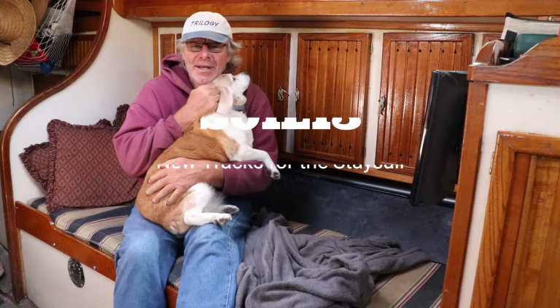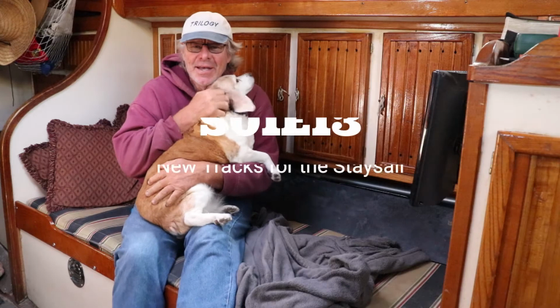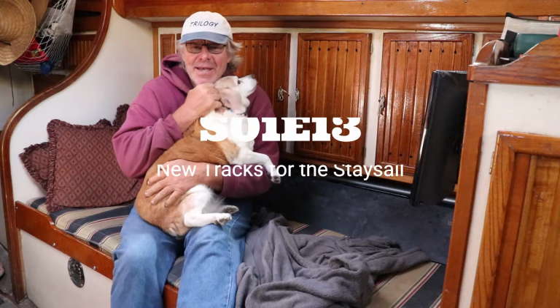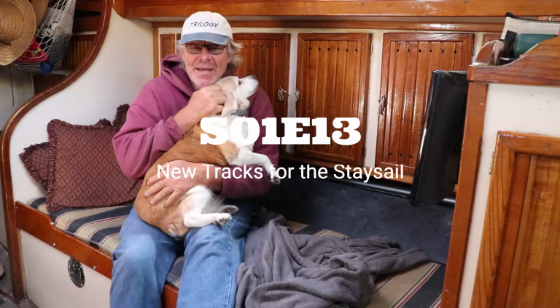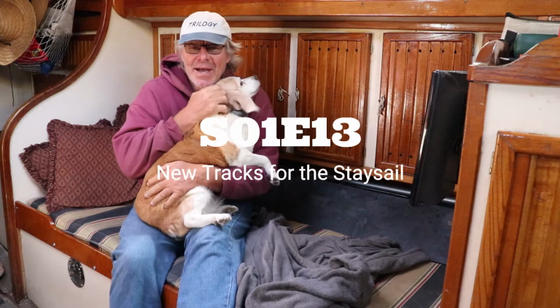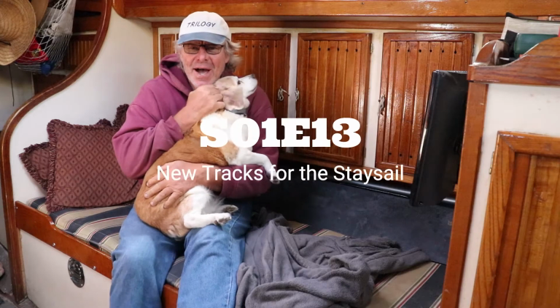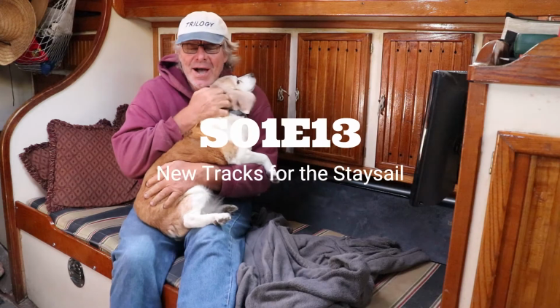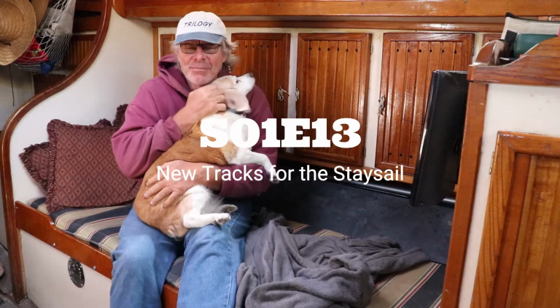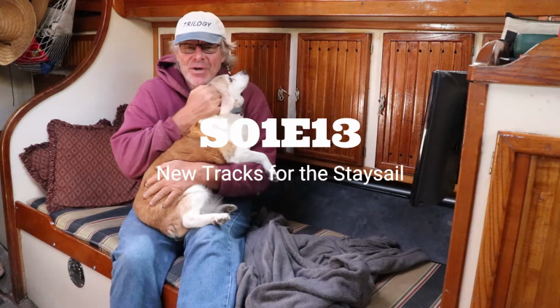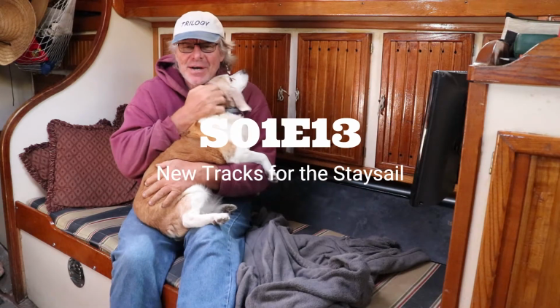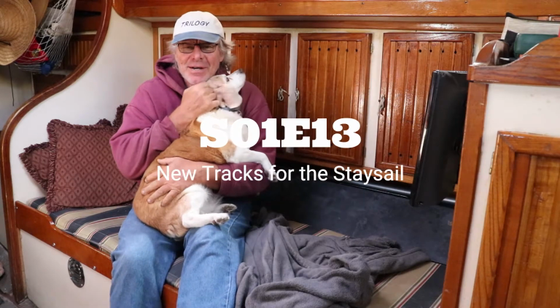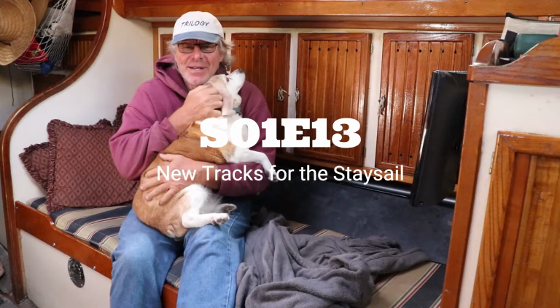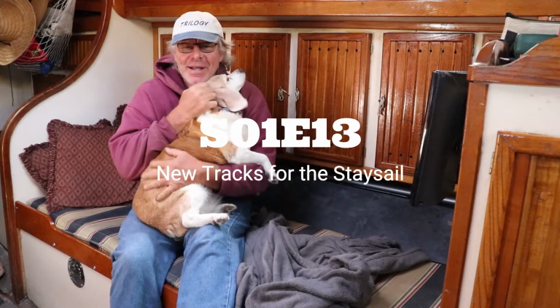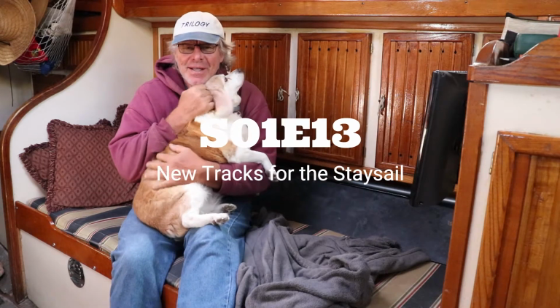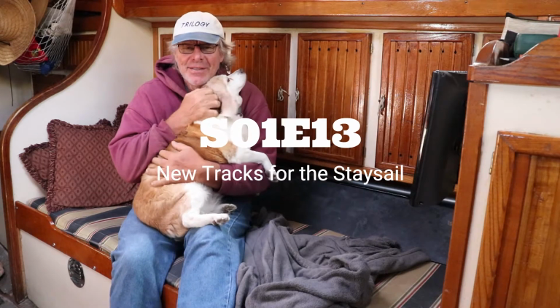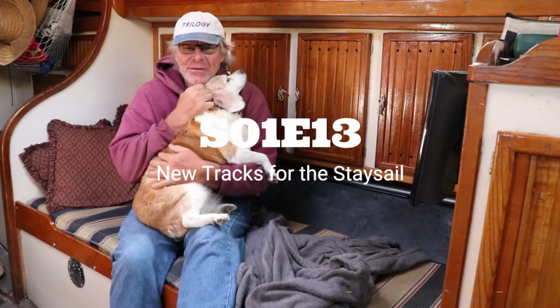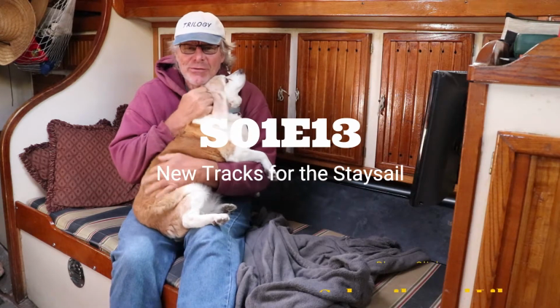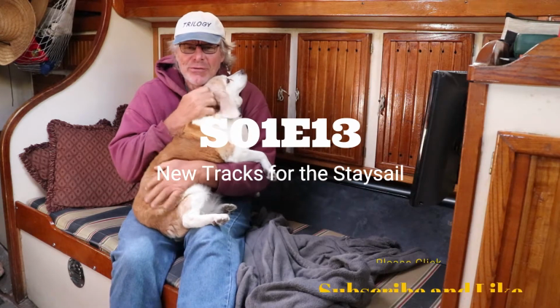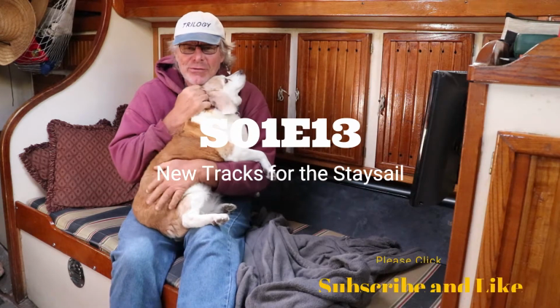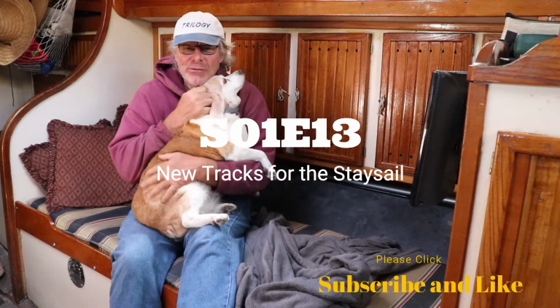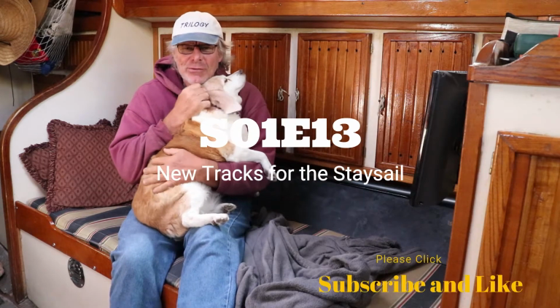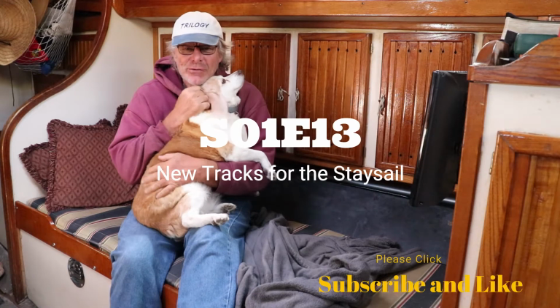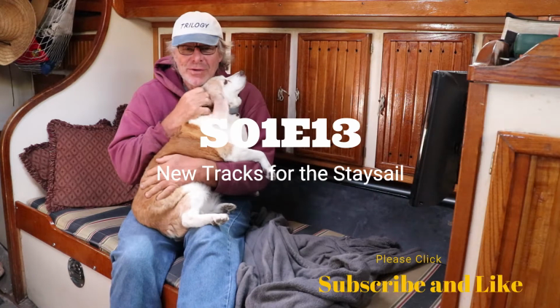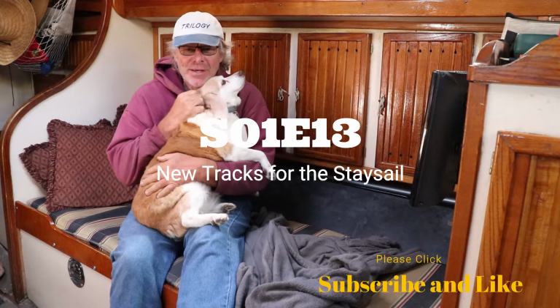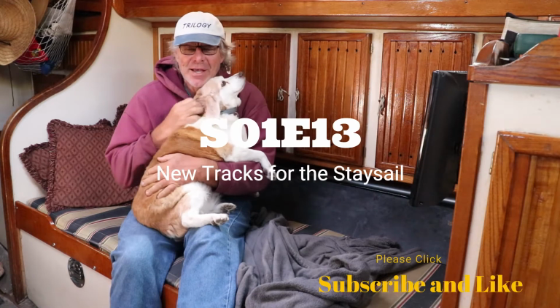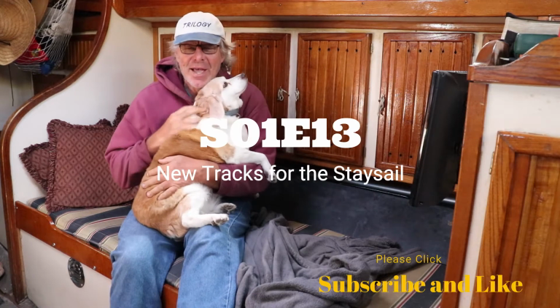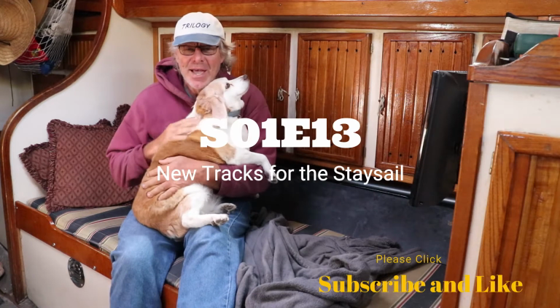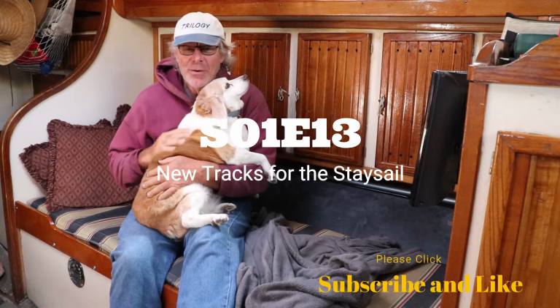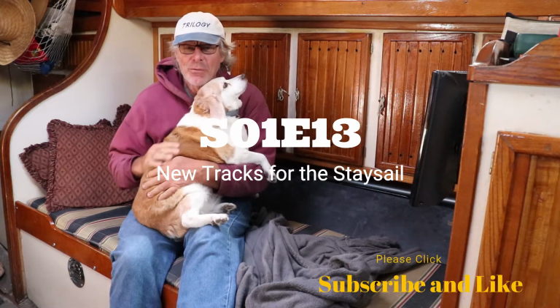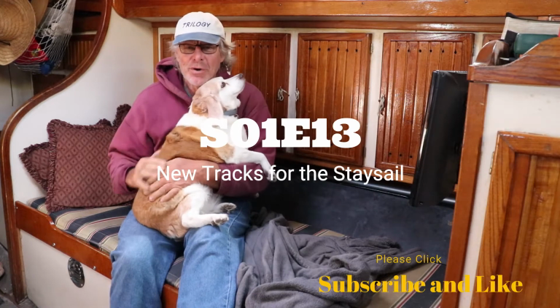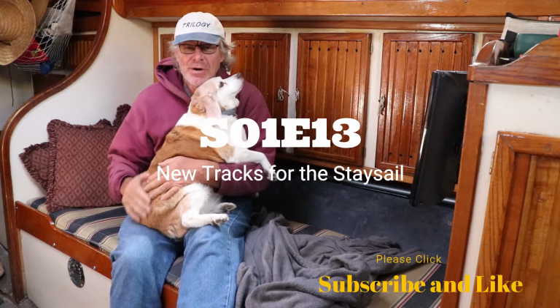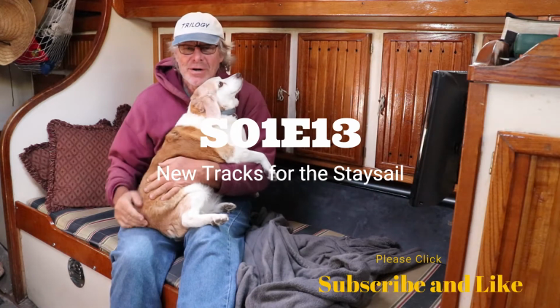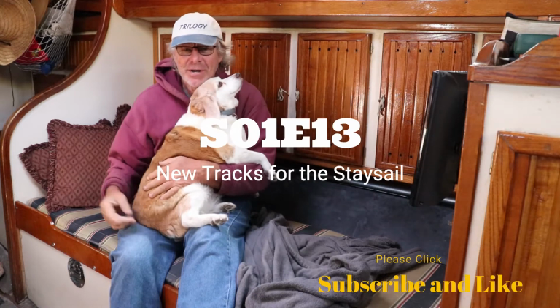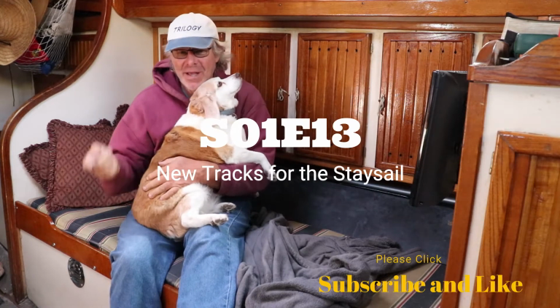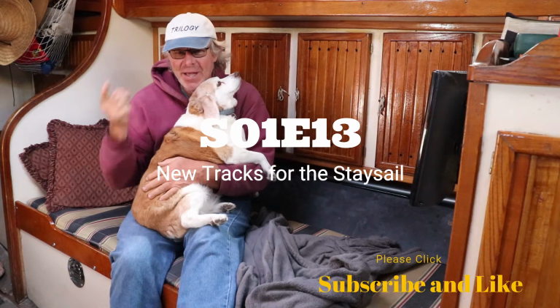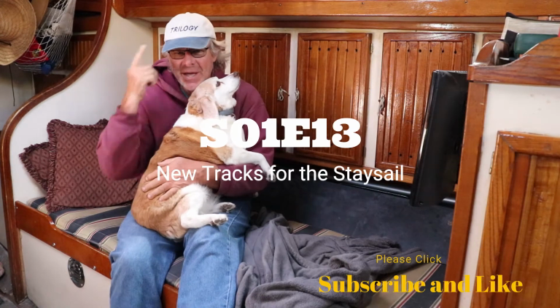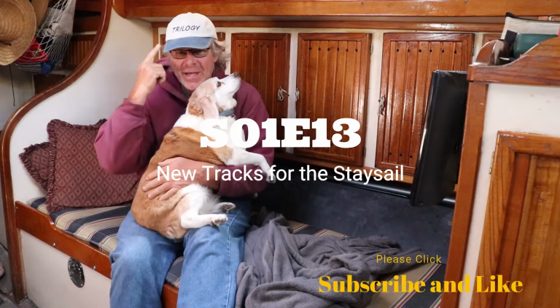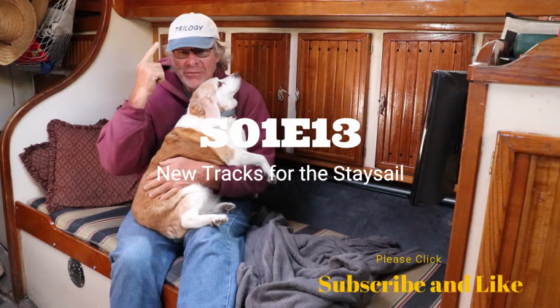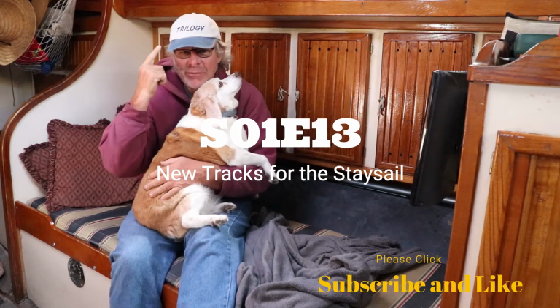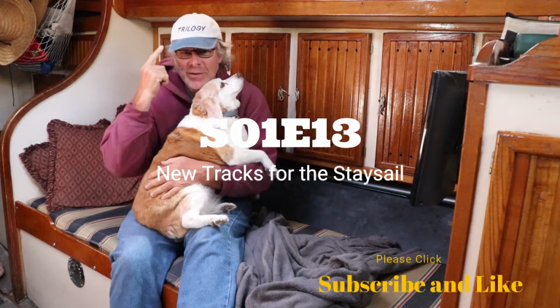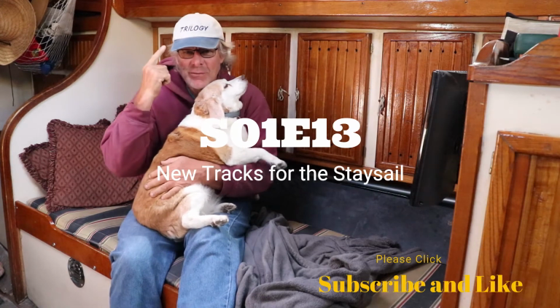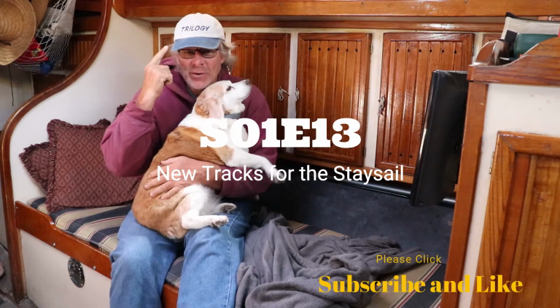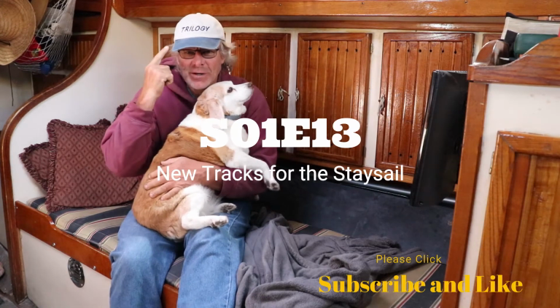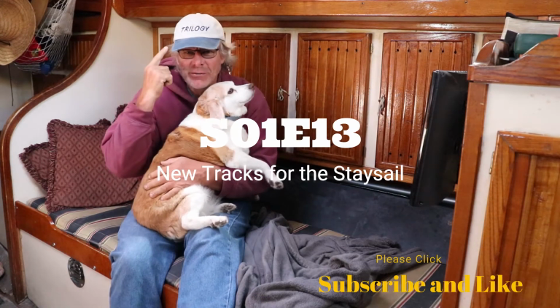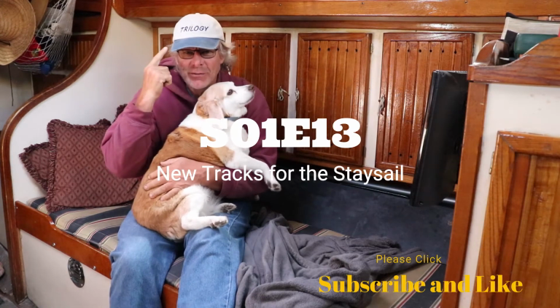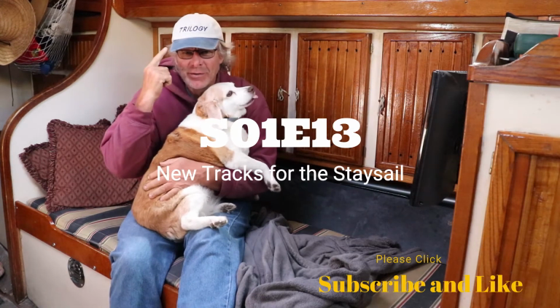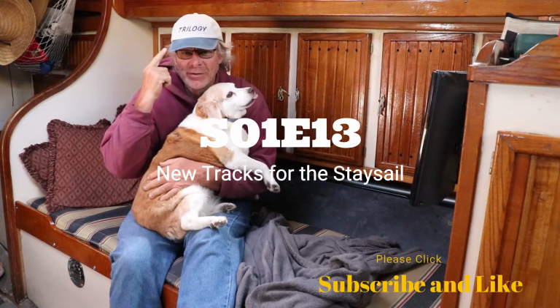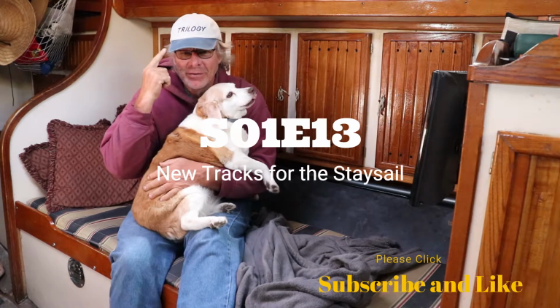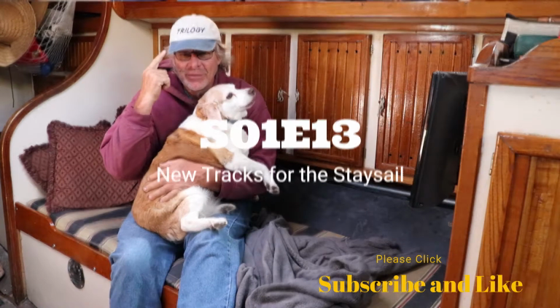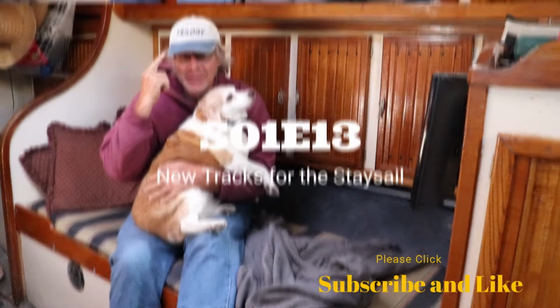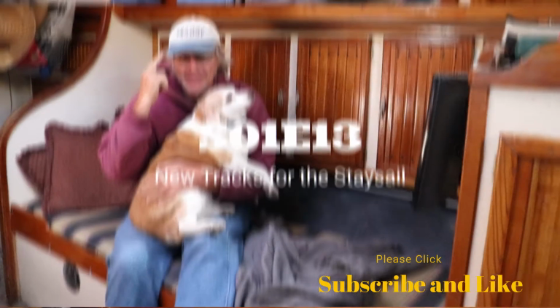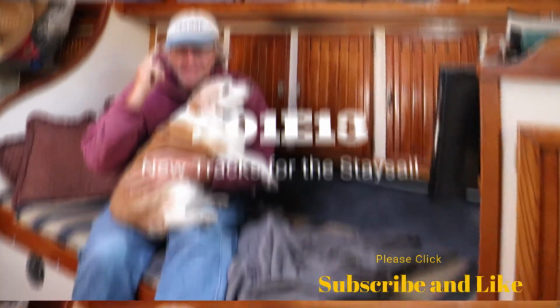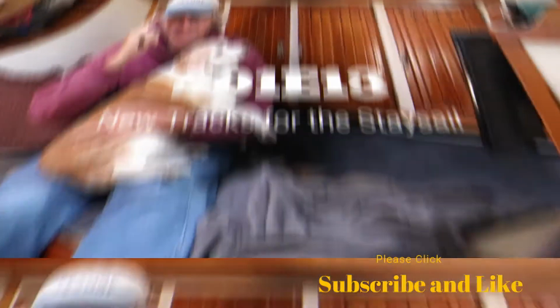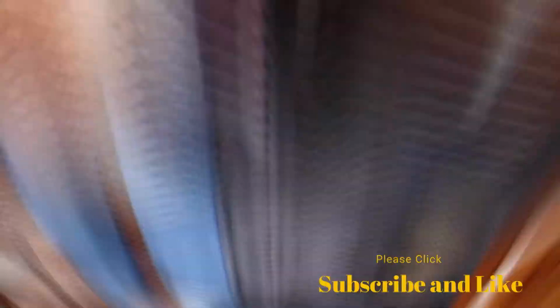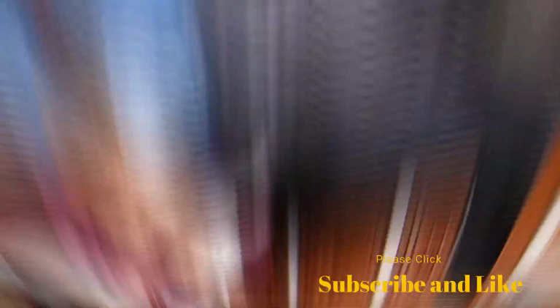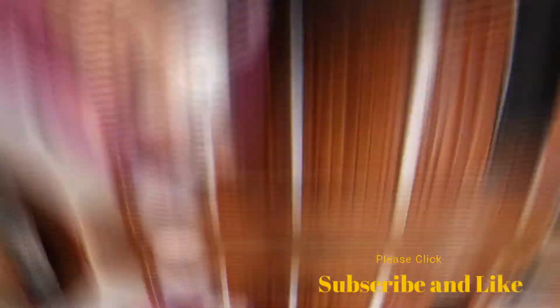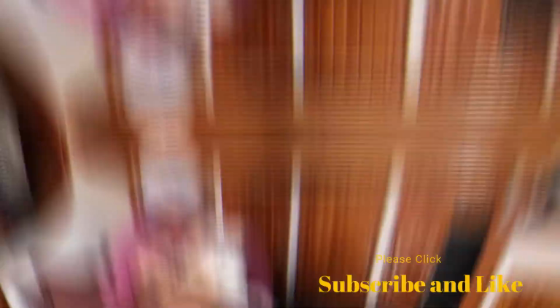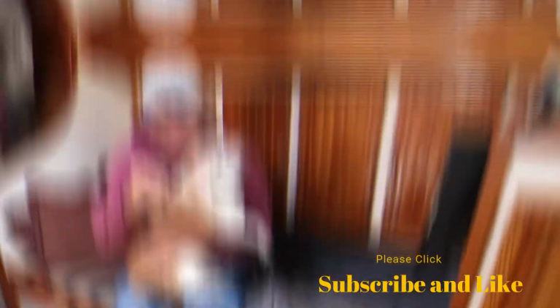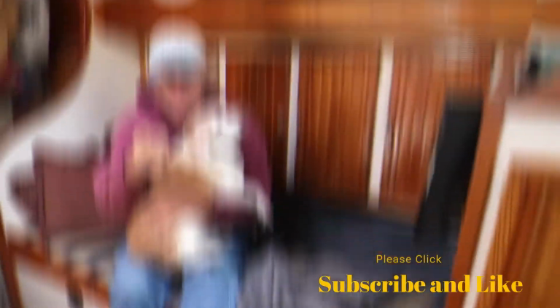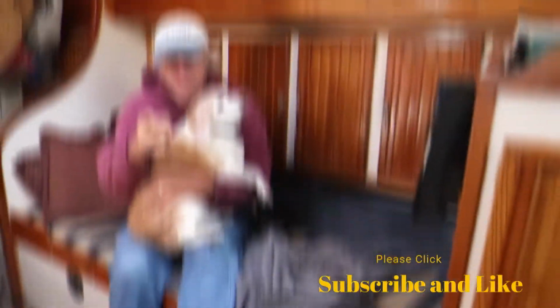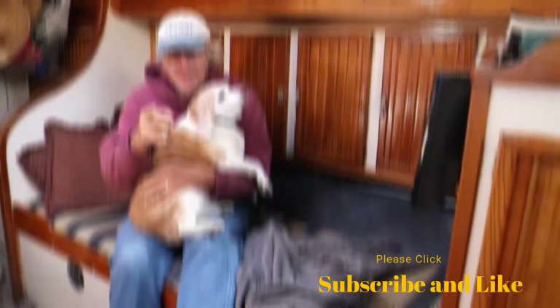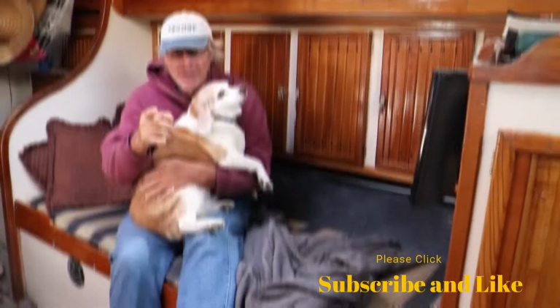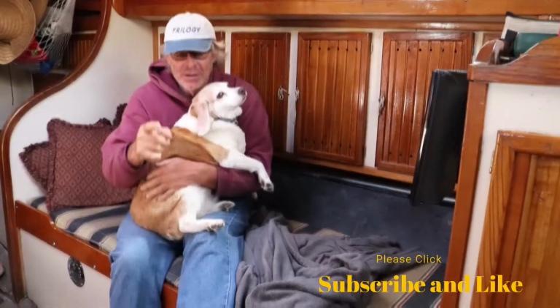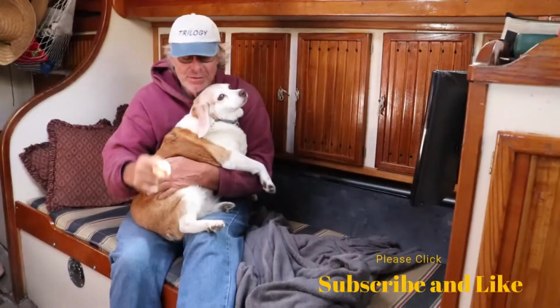Hey, I'm Doug and this is Susie and we're SV1 Trilogy. Enjoy the video.